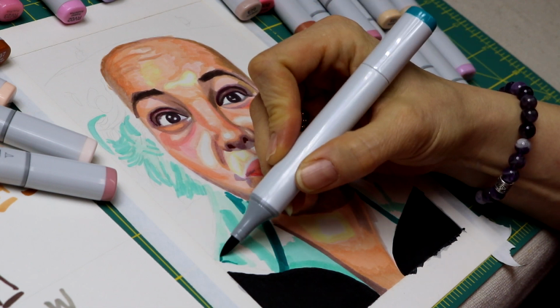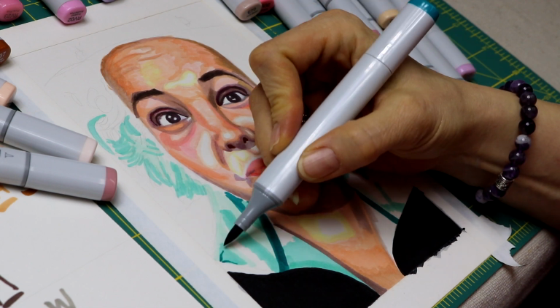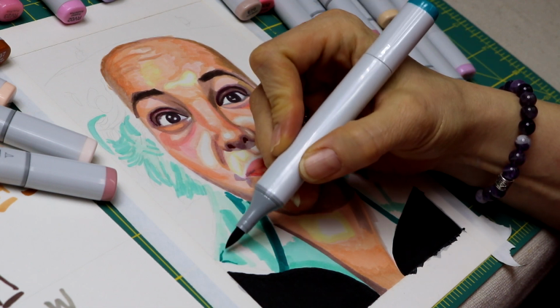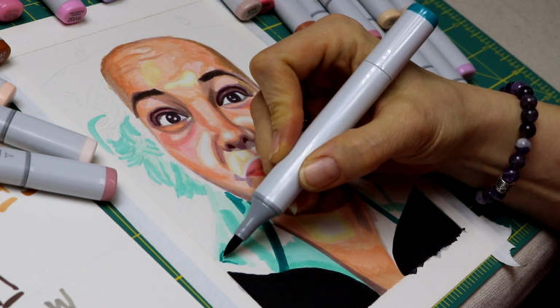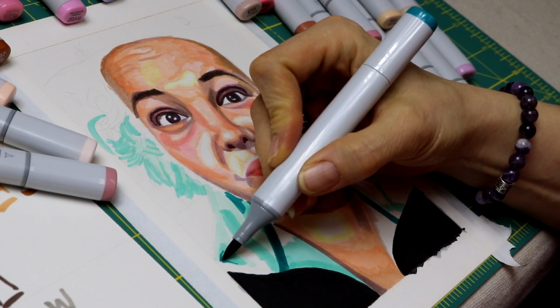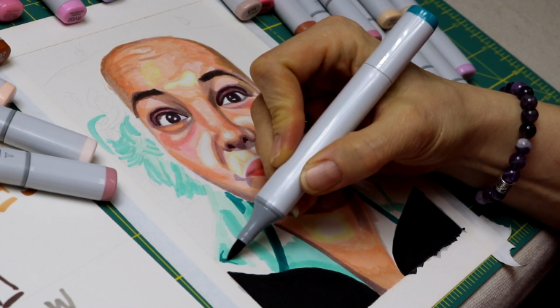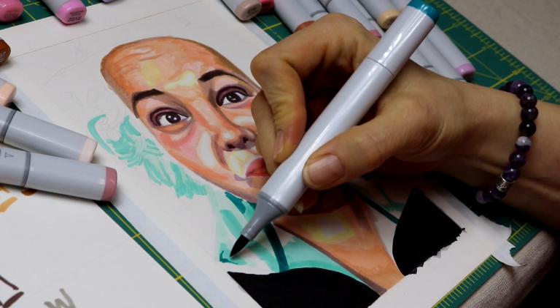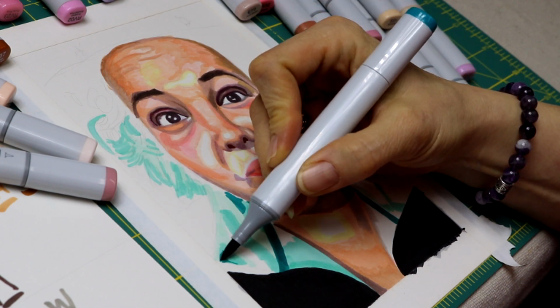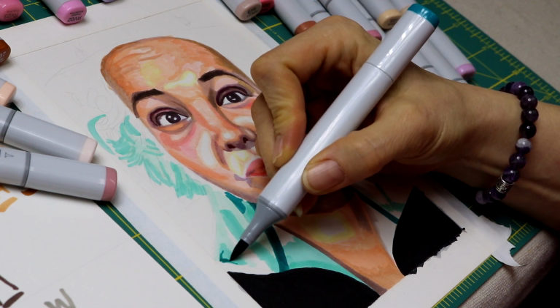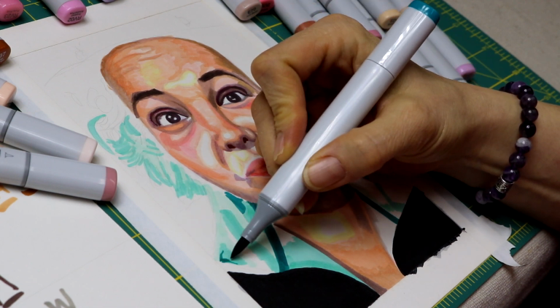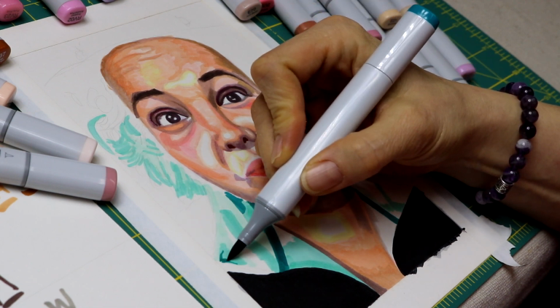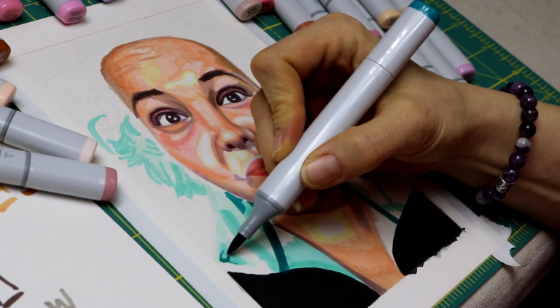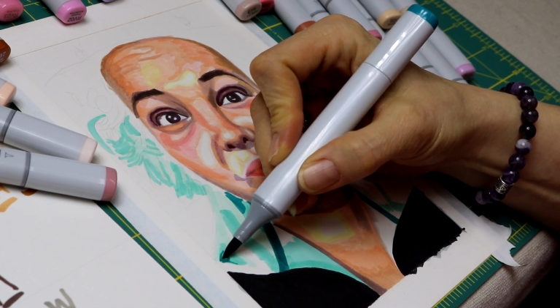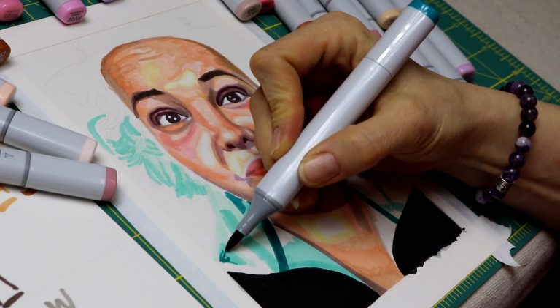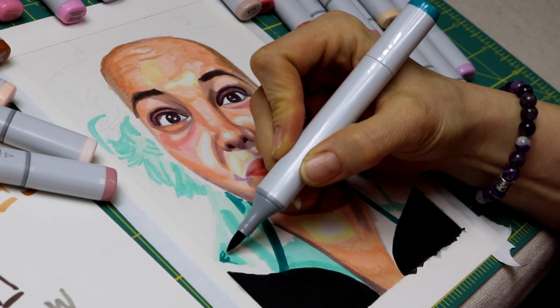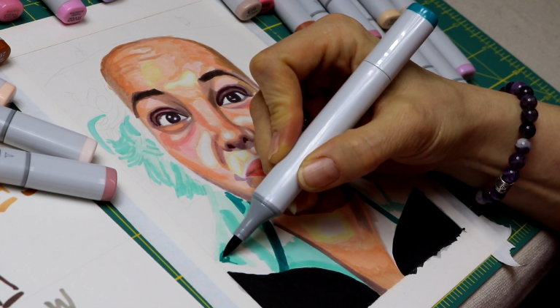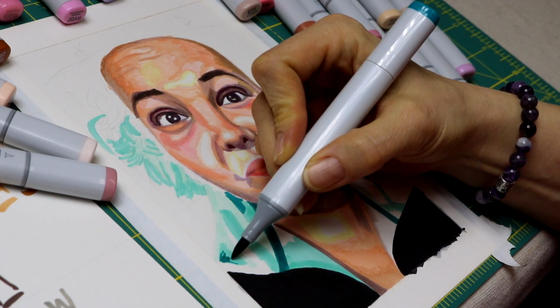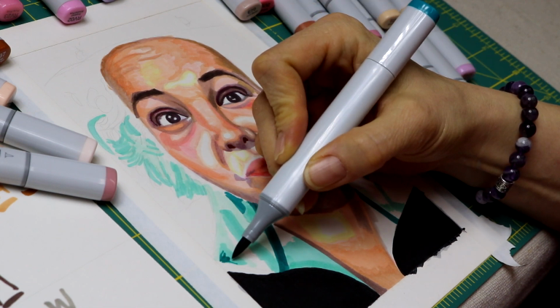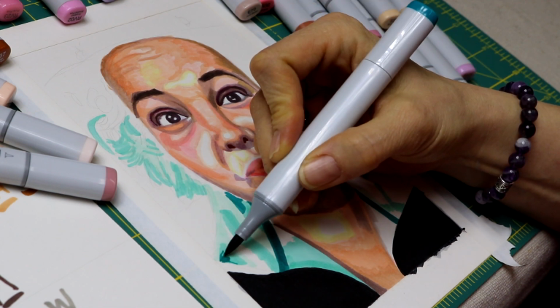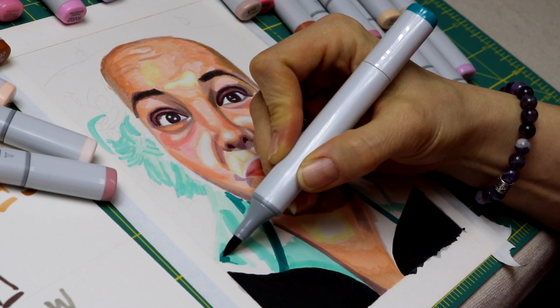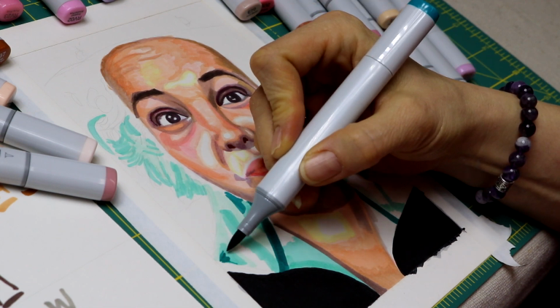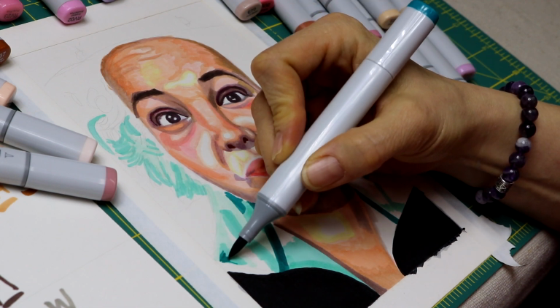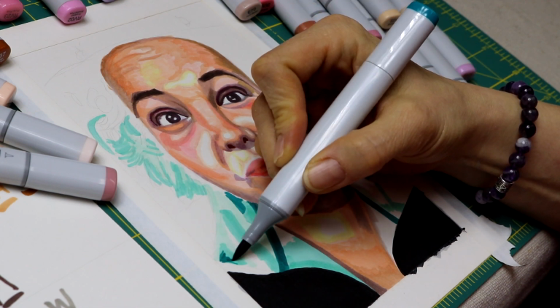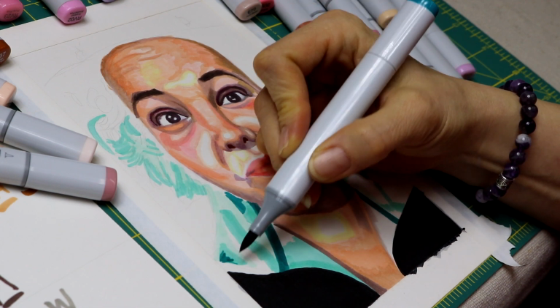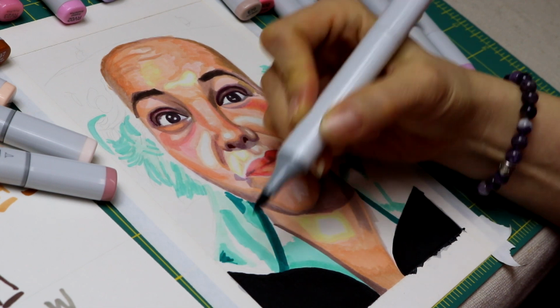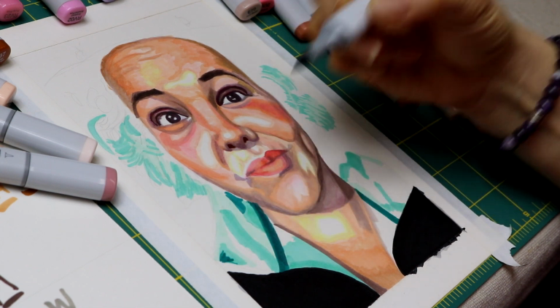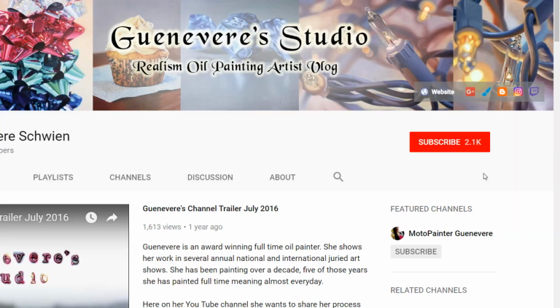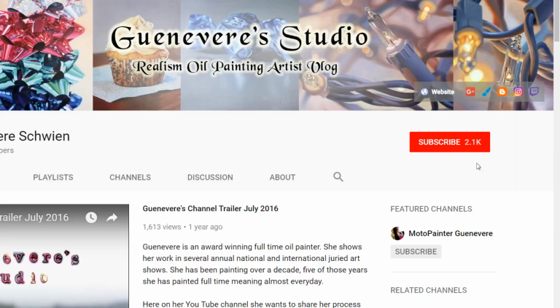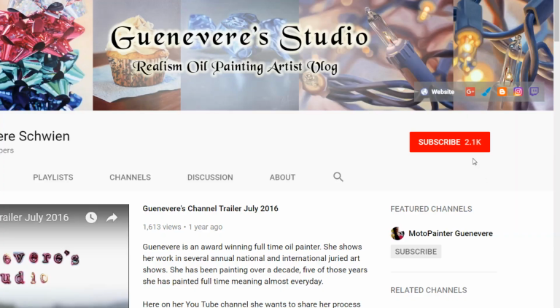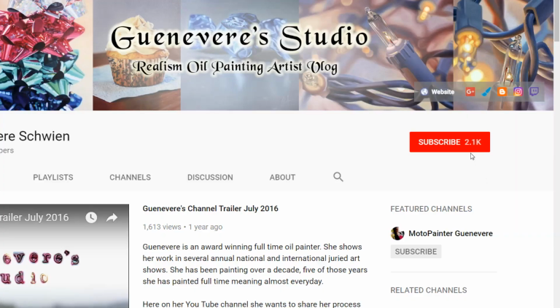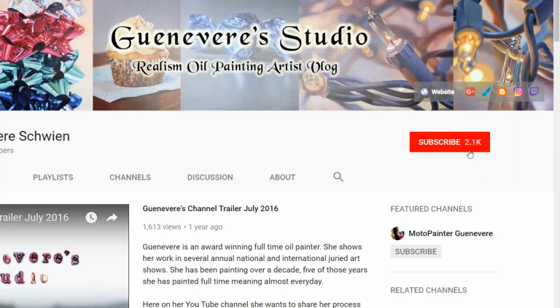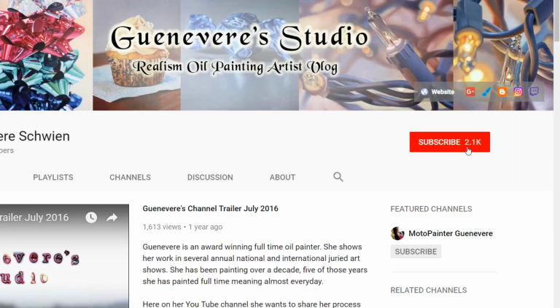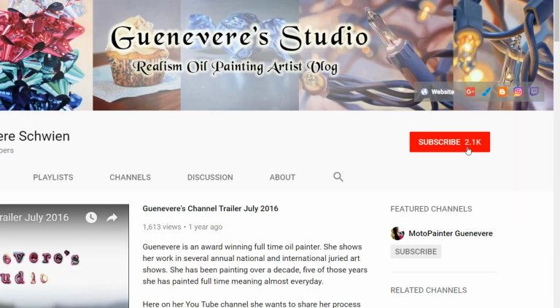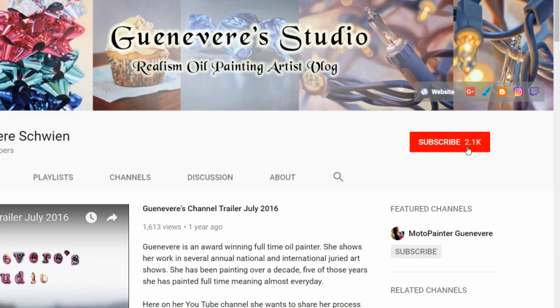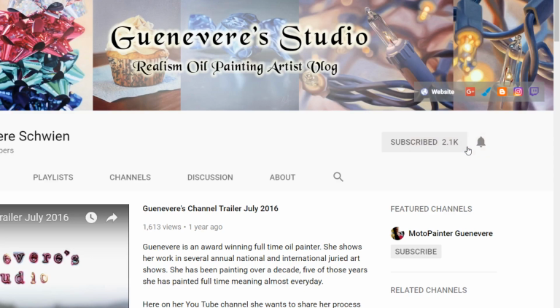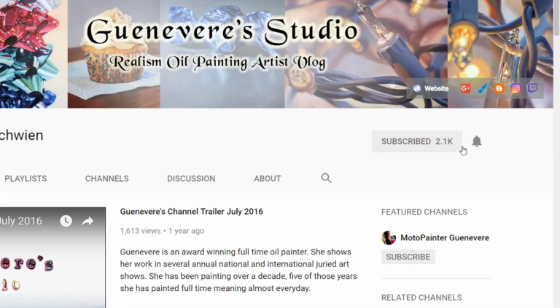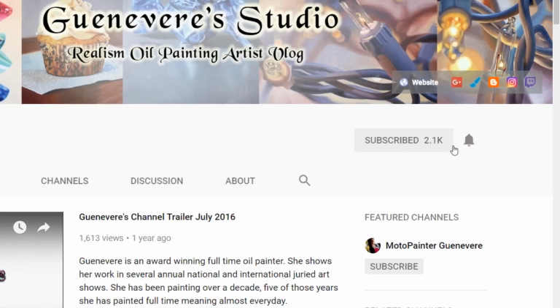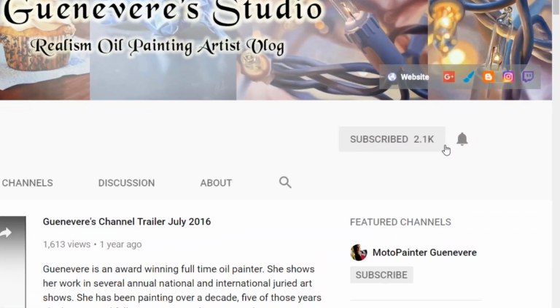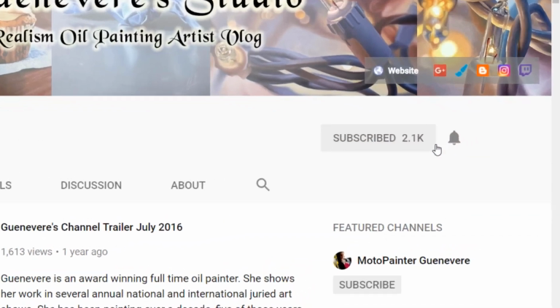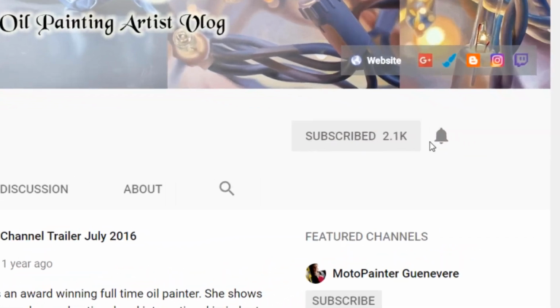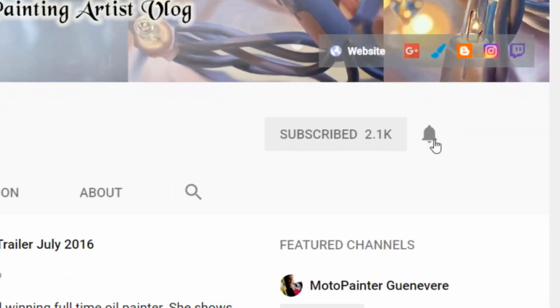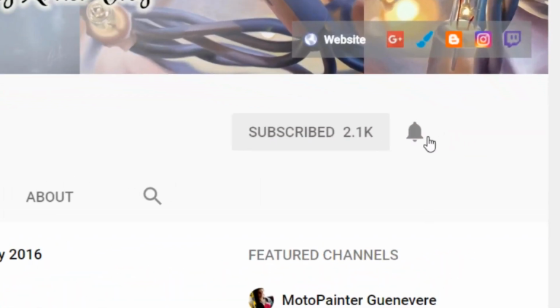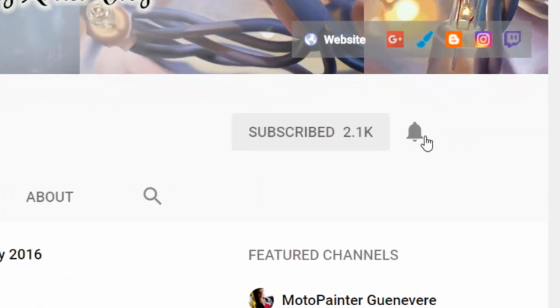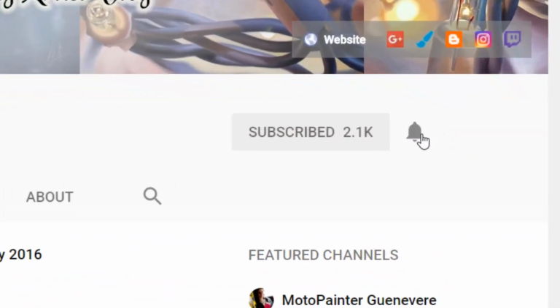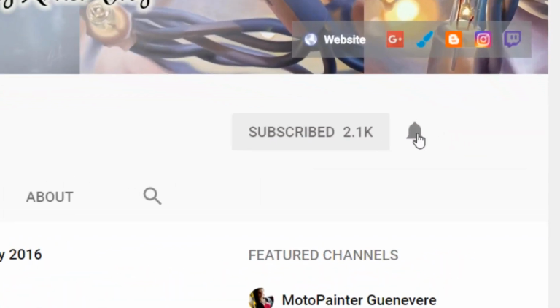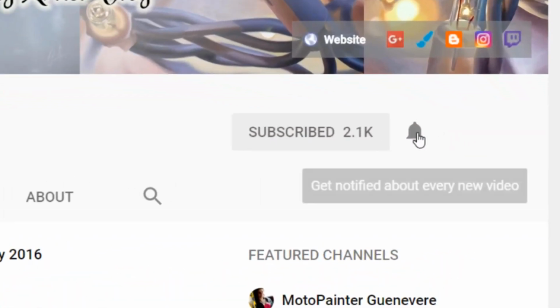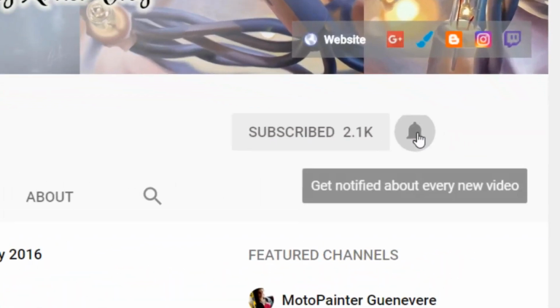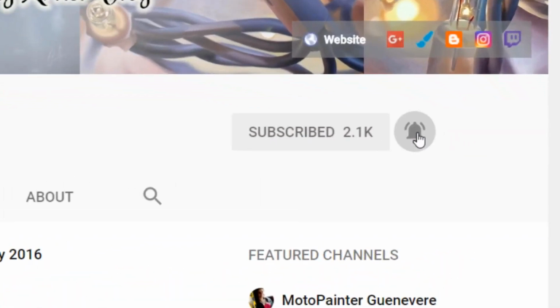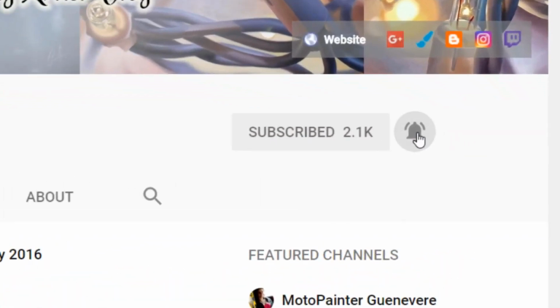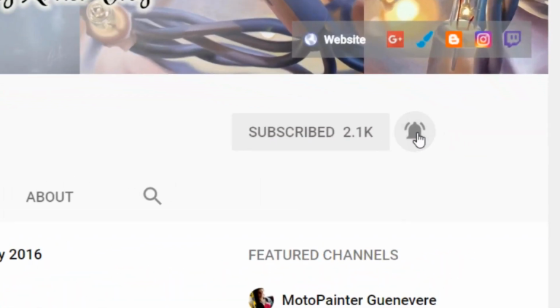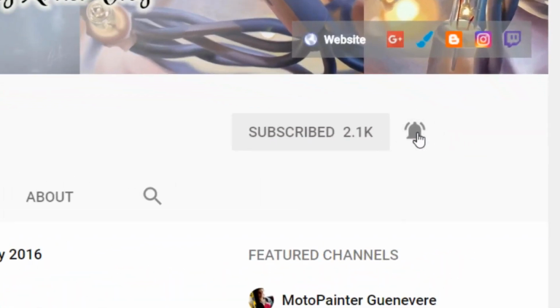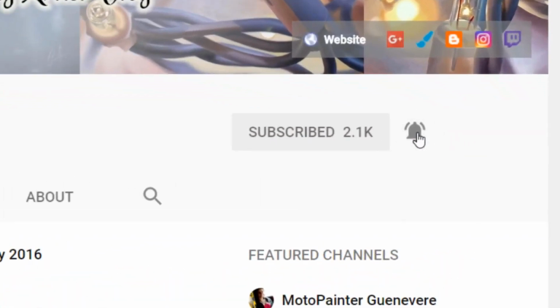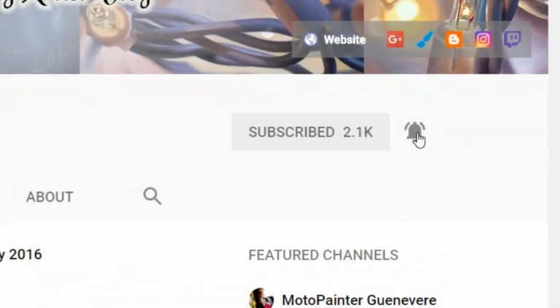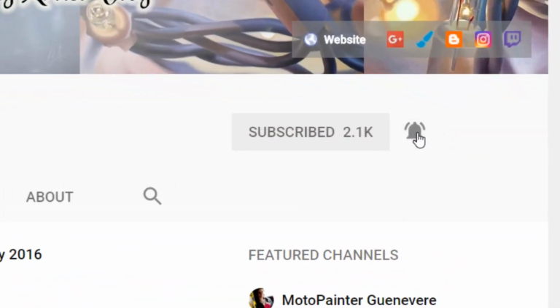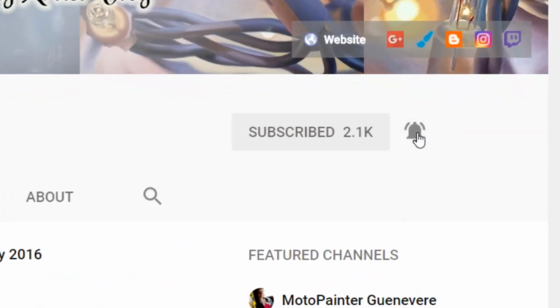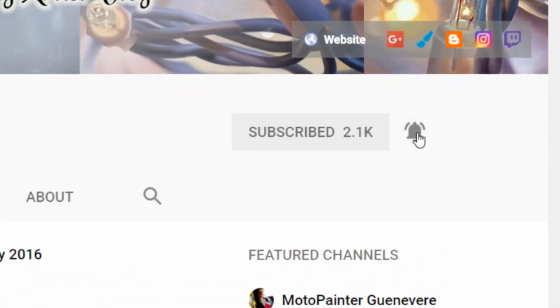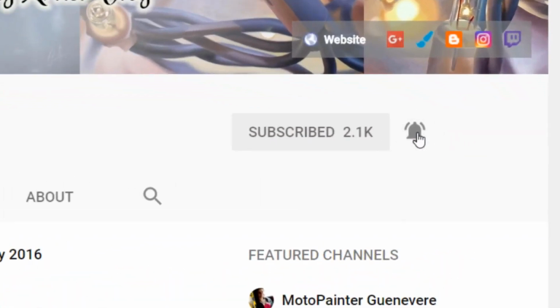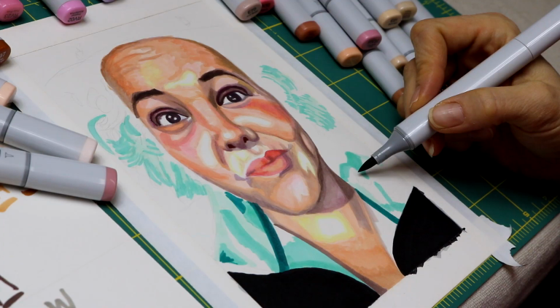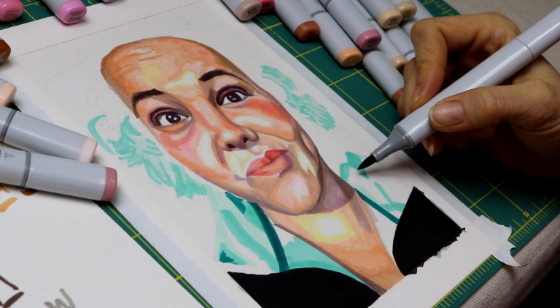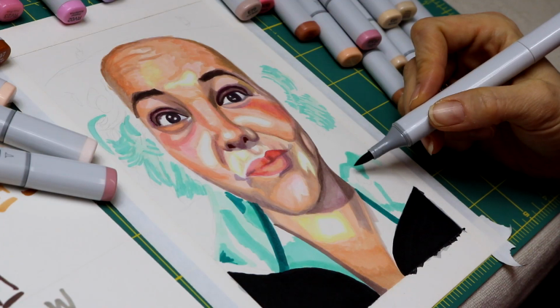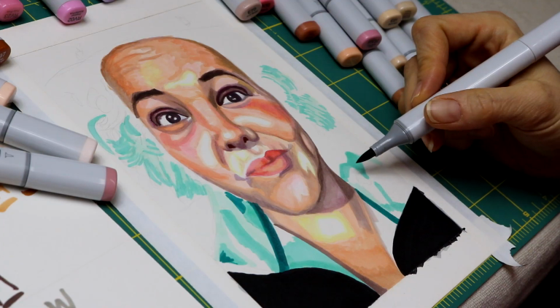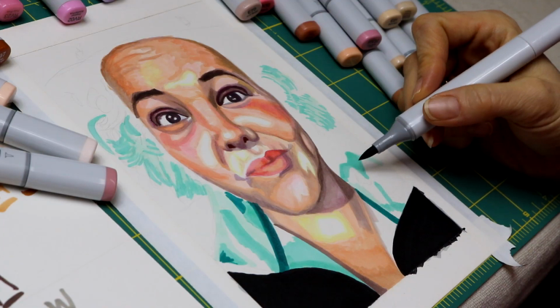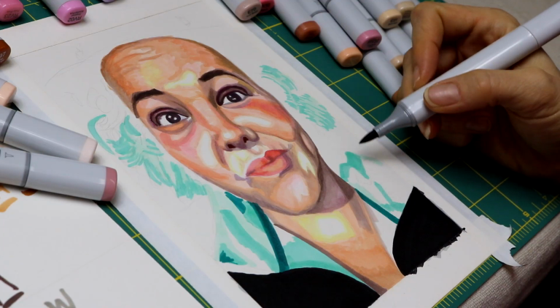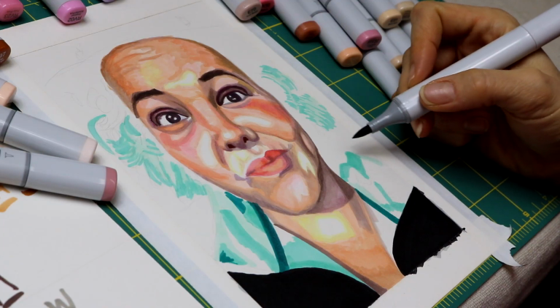If you love realist art, markers, and painting, be sure to subscribe to my channel. Don't forget to hit the bell so you get notified.